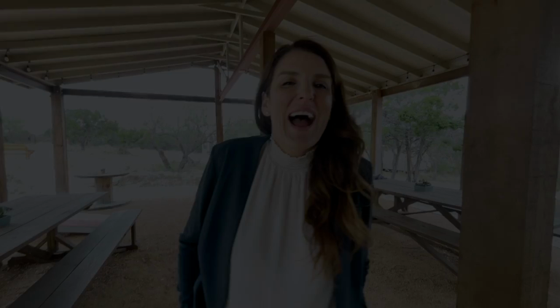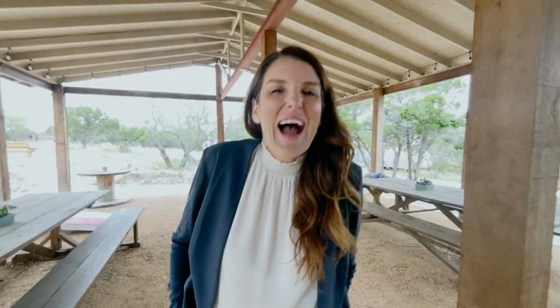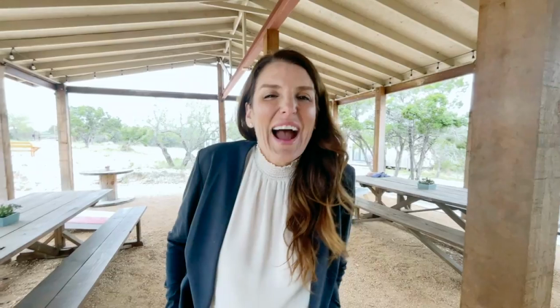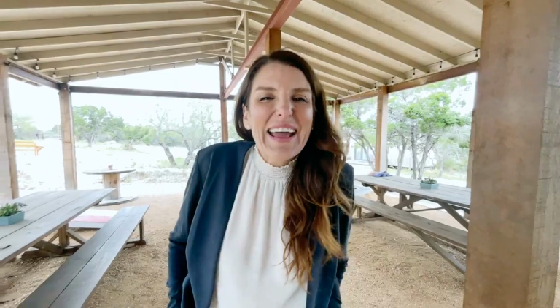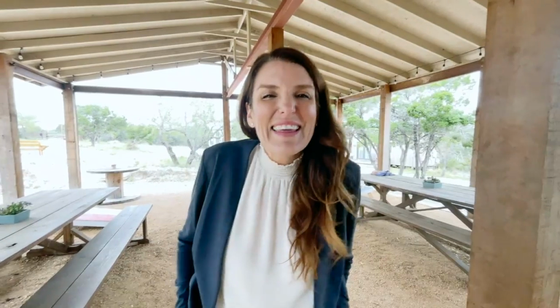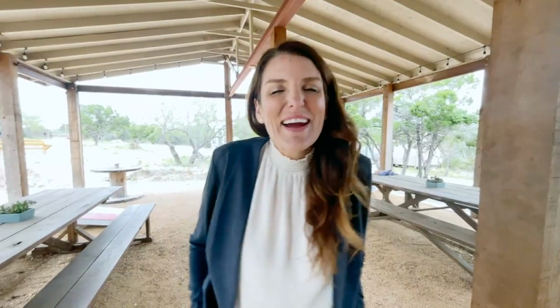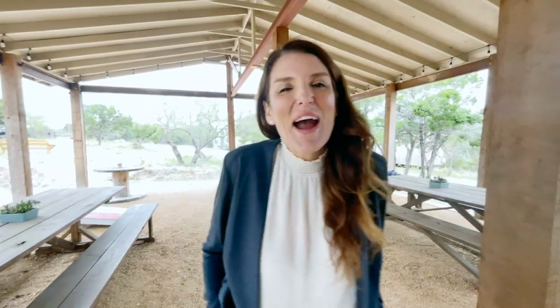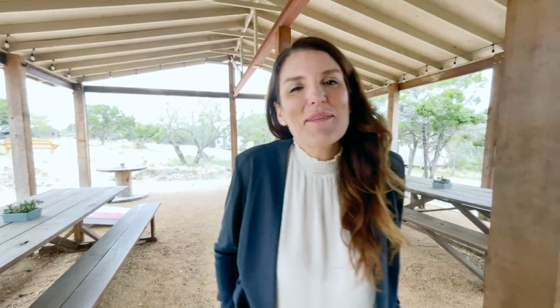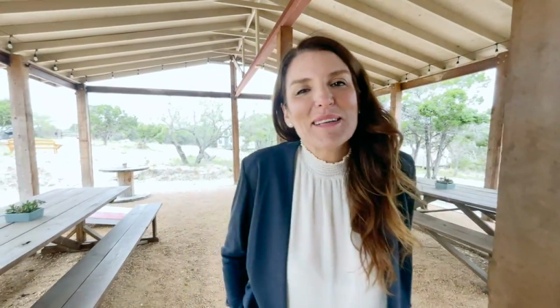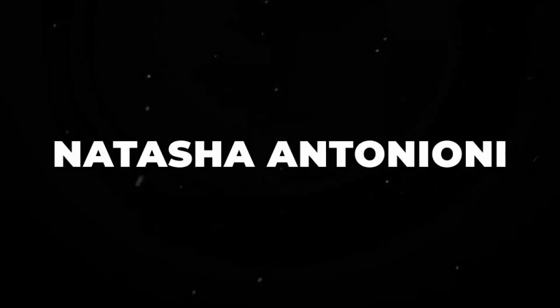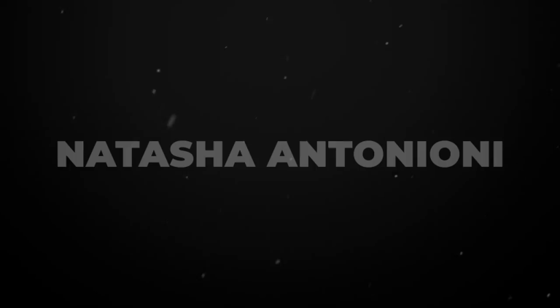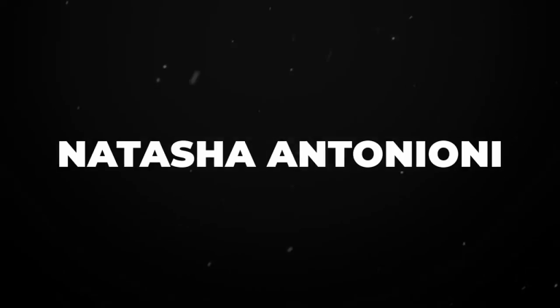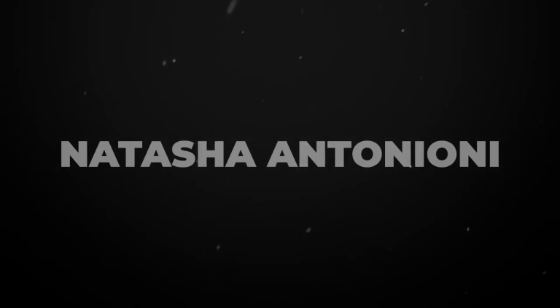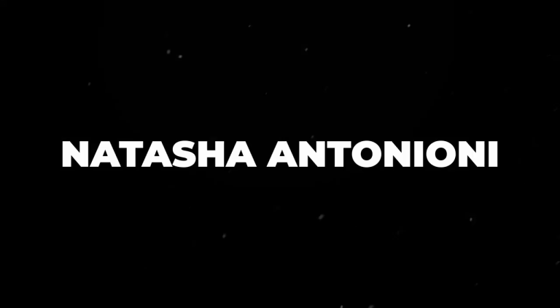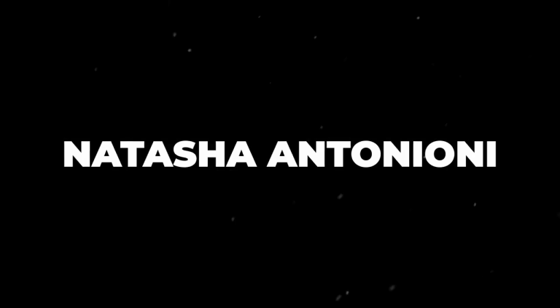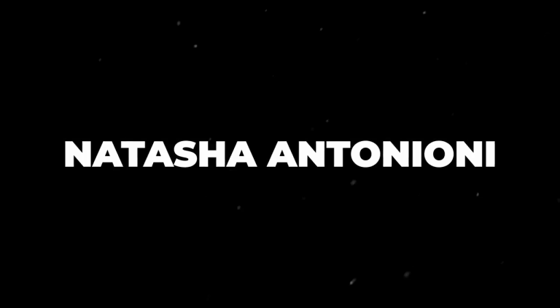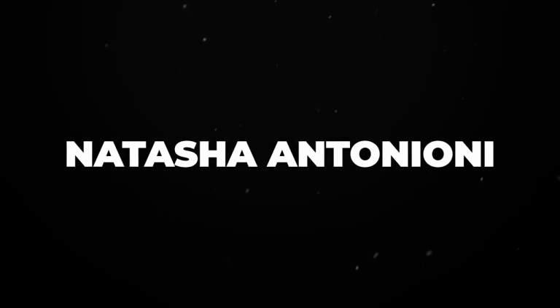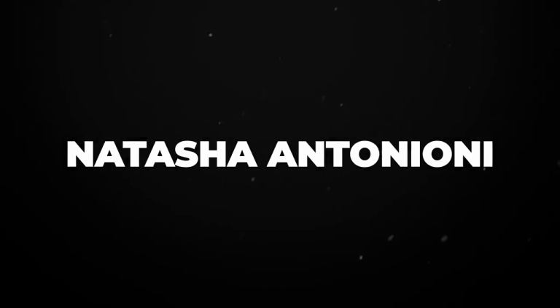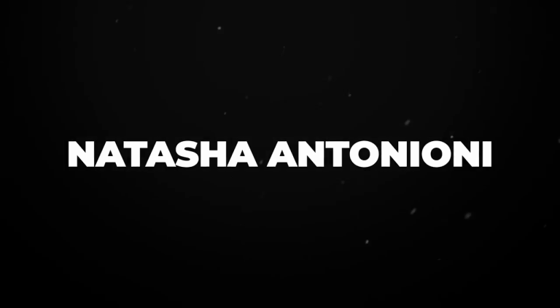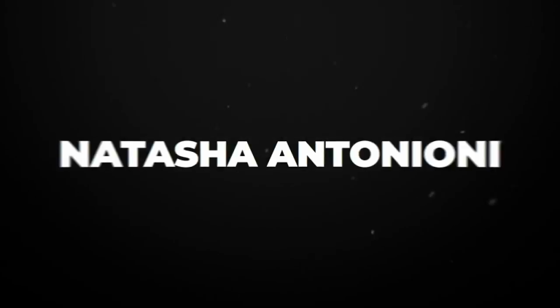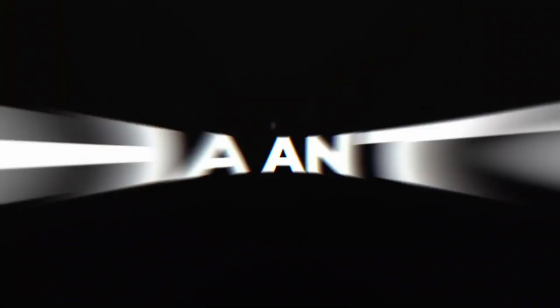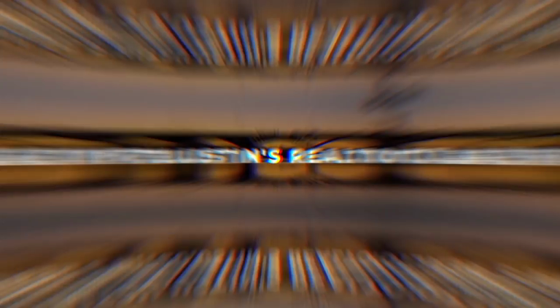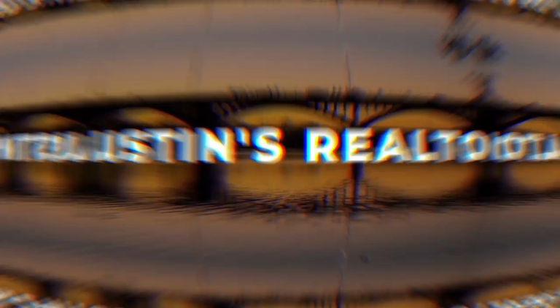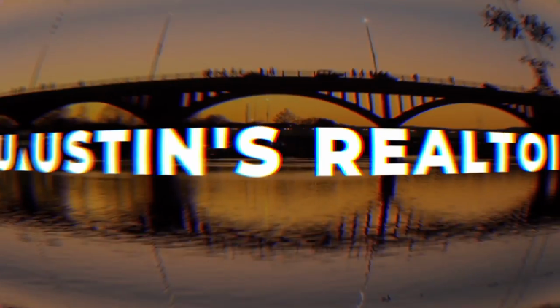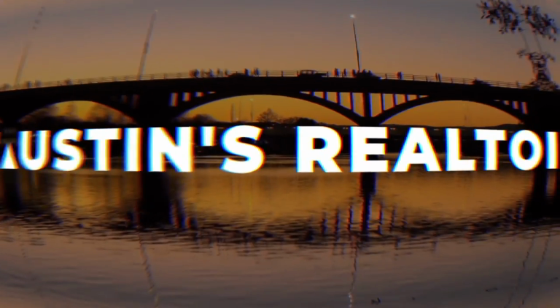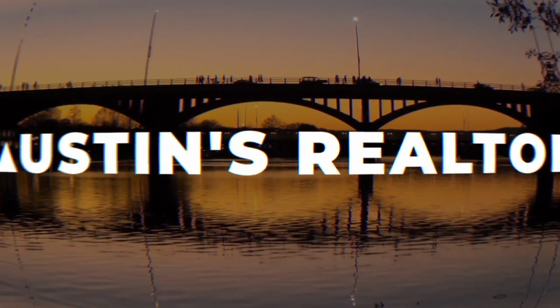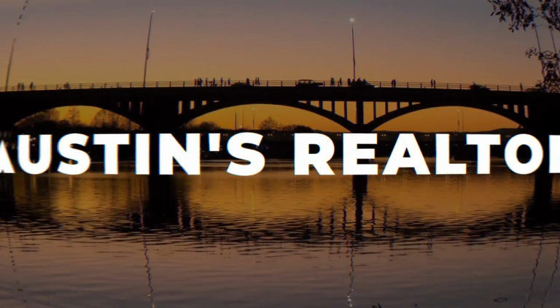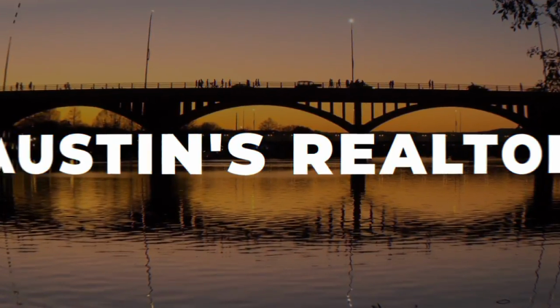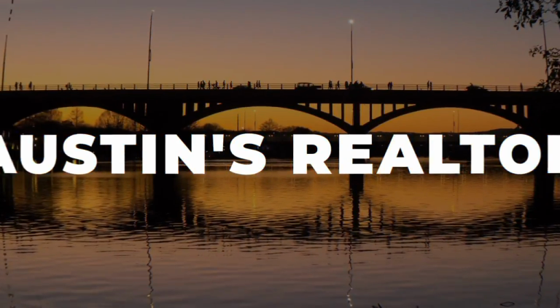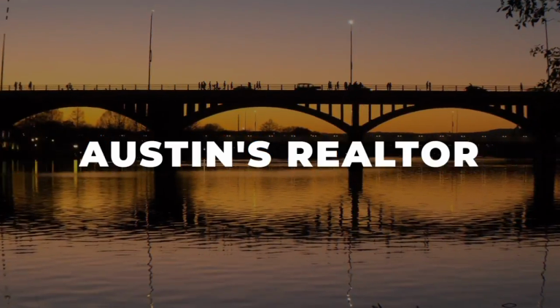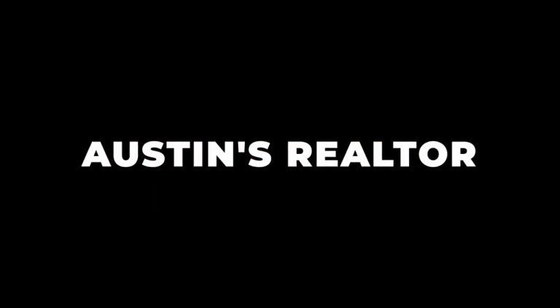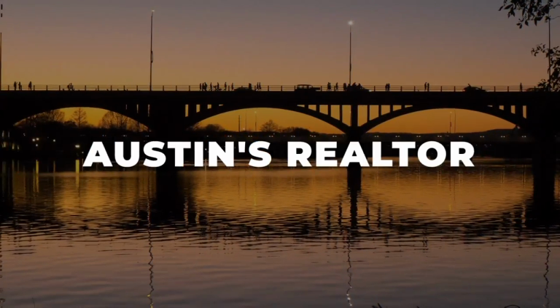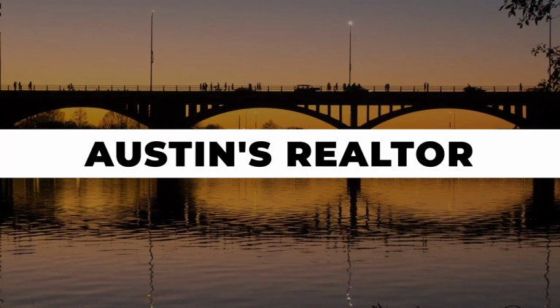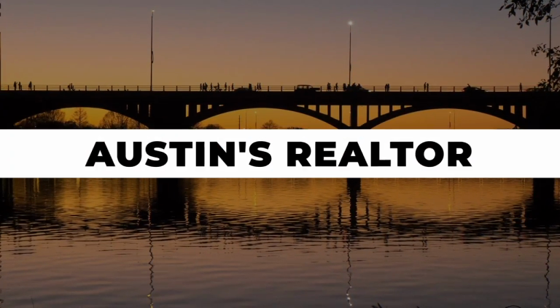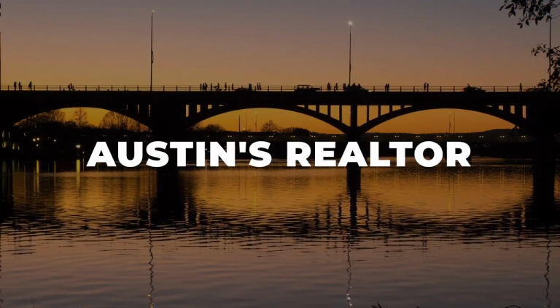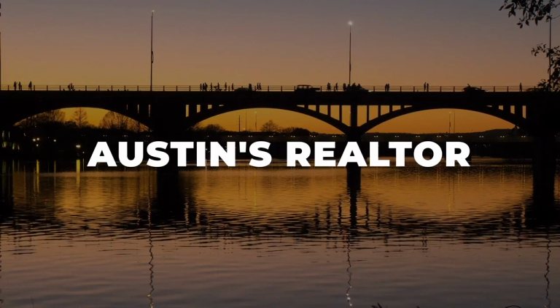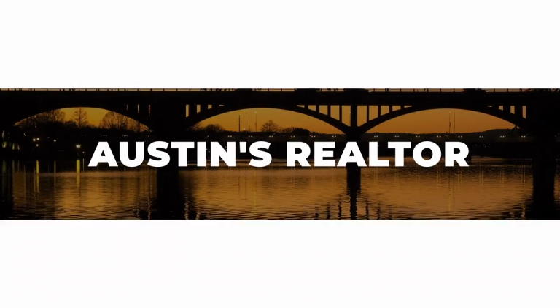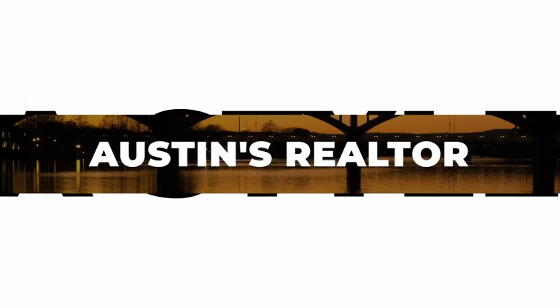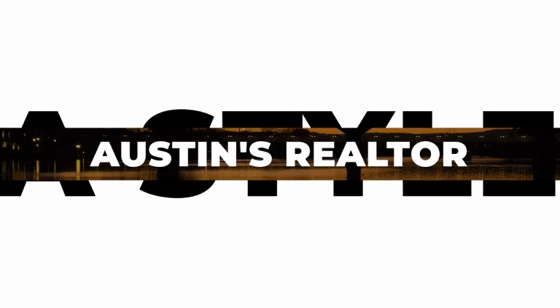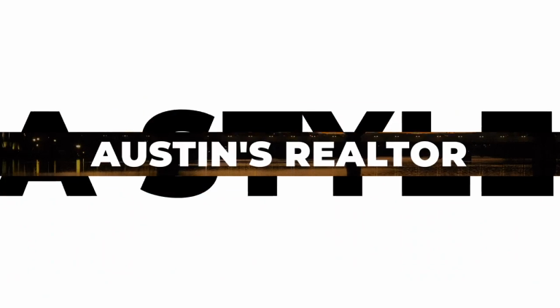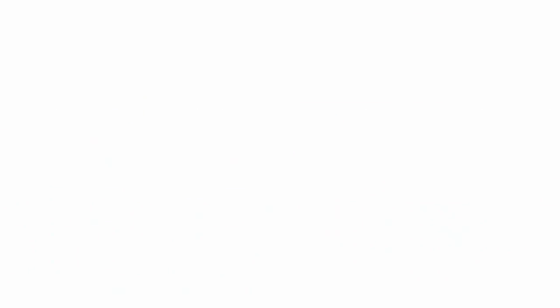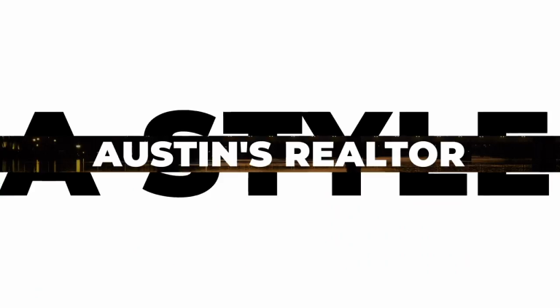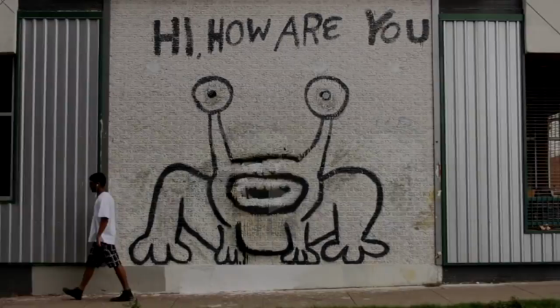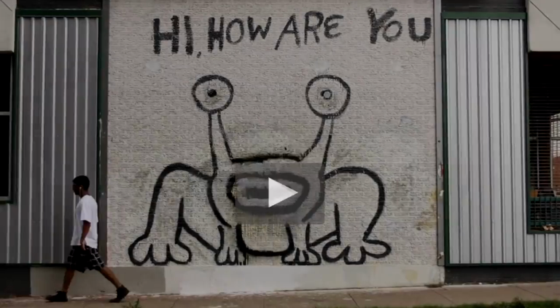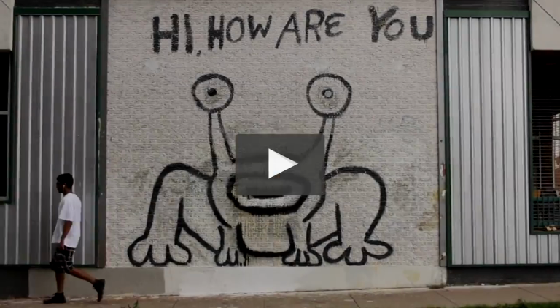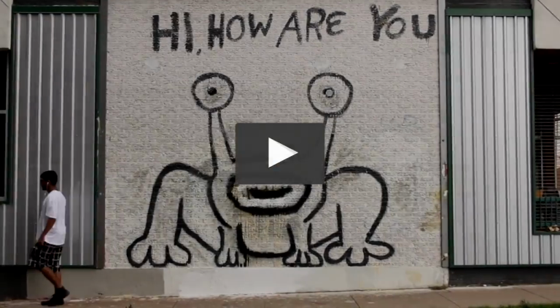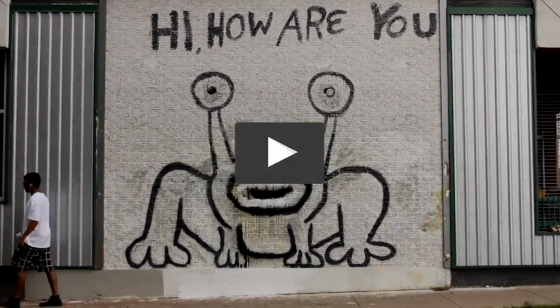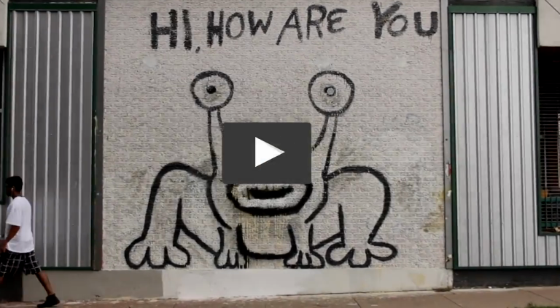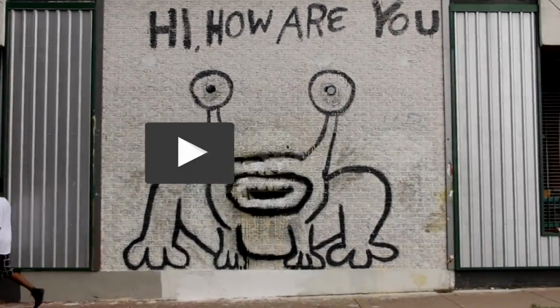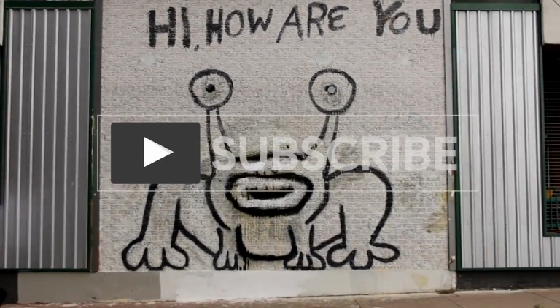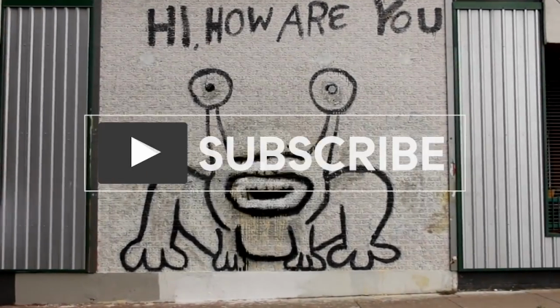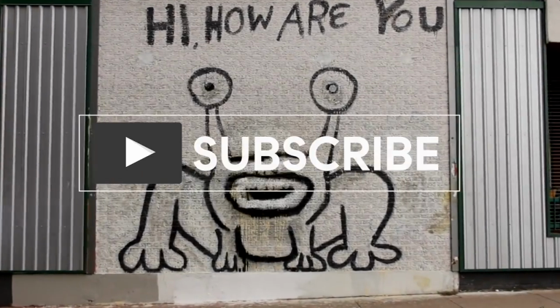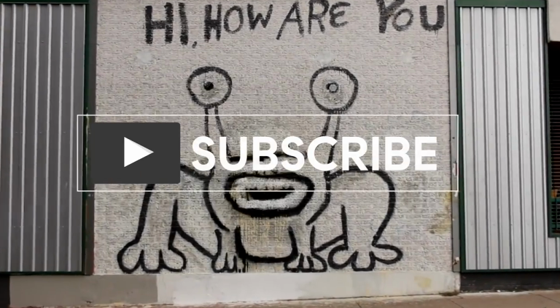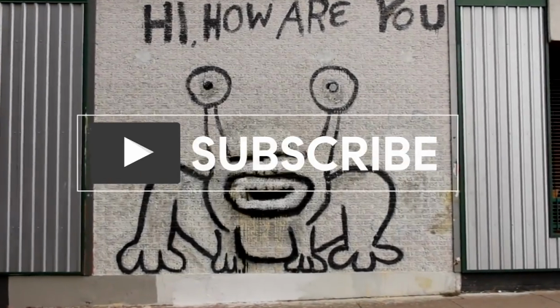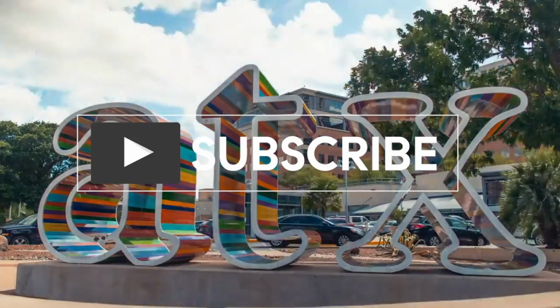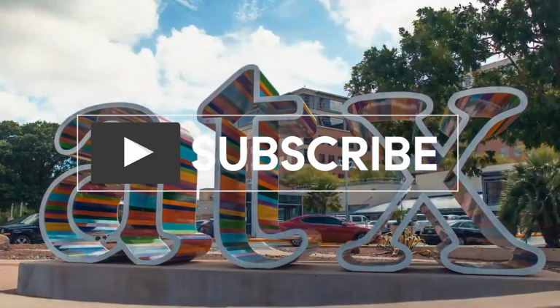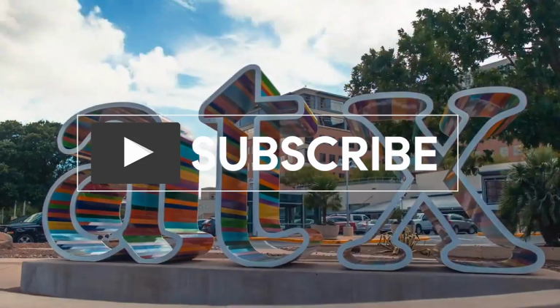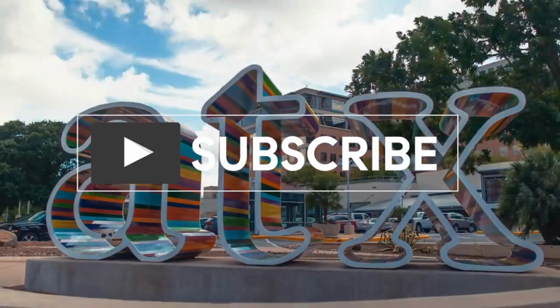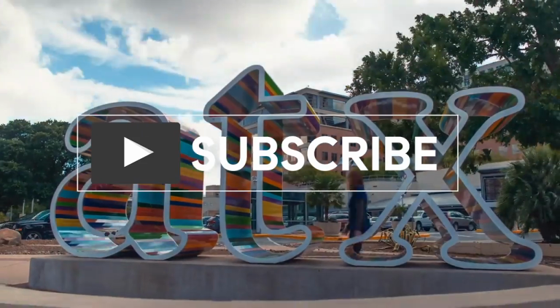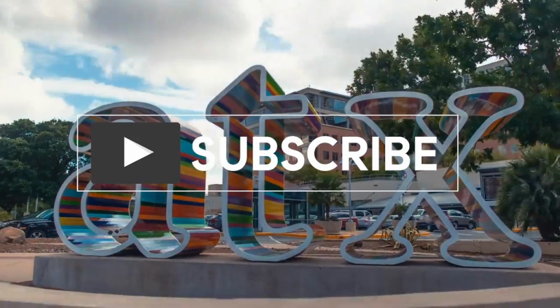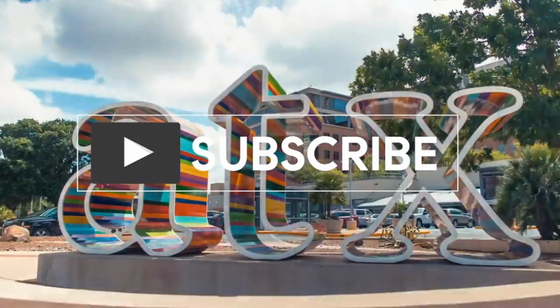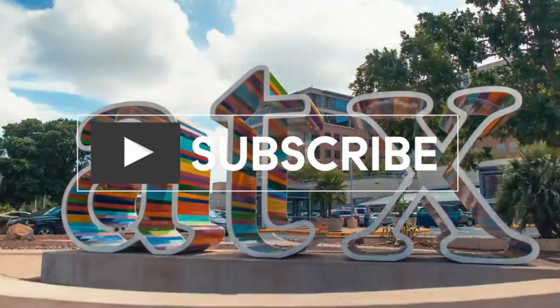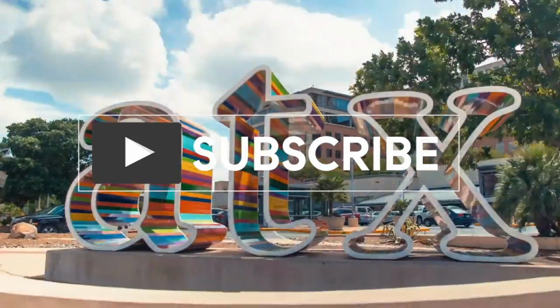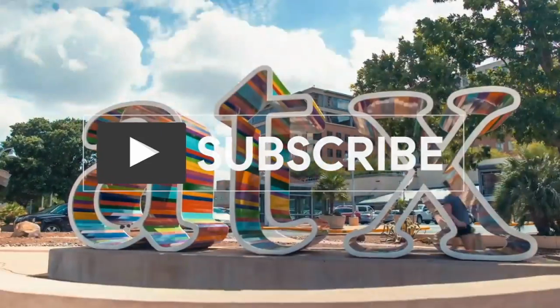Hi there, I'm Natasha Antonioni with Austin Life, where we cover all things Austin, real estate, and design.